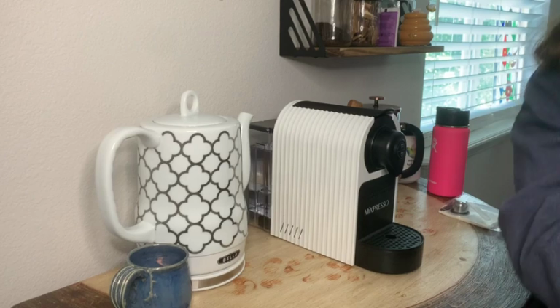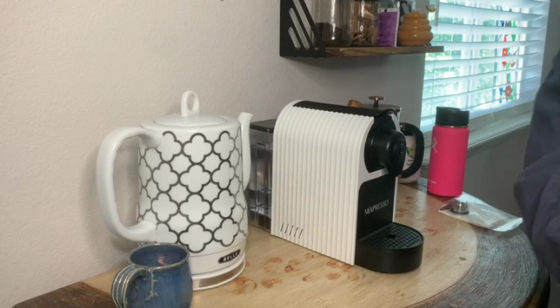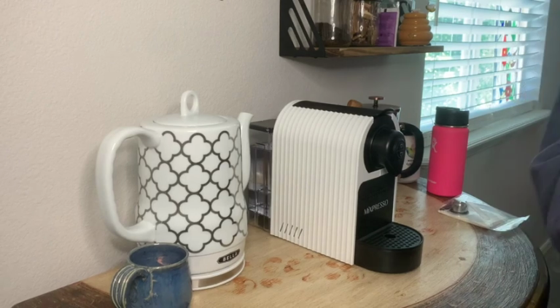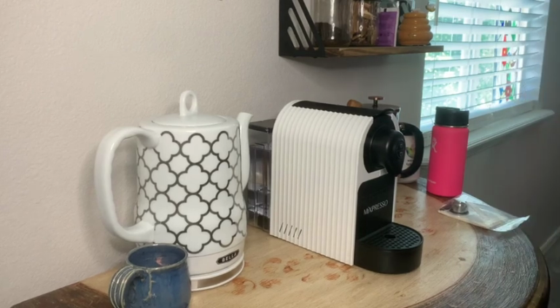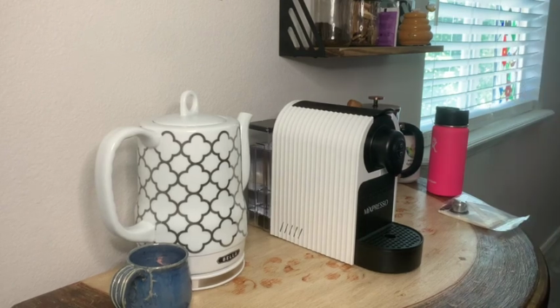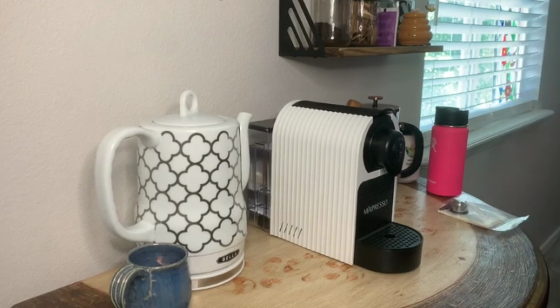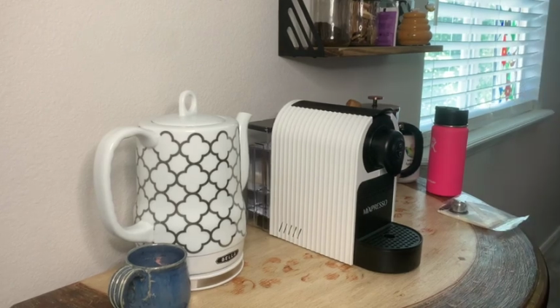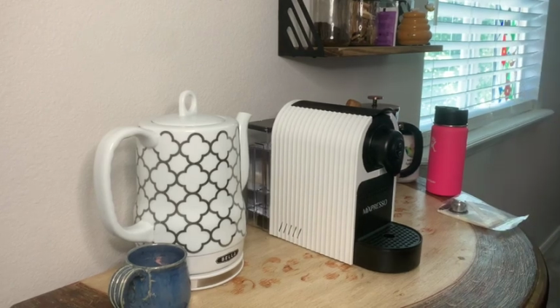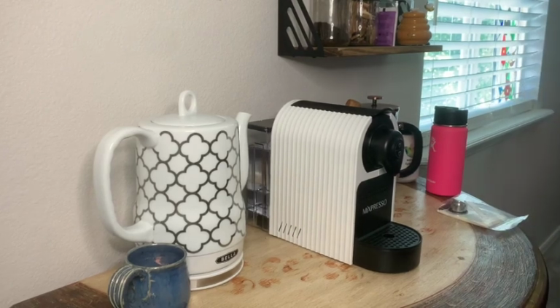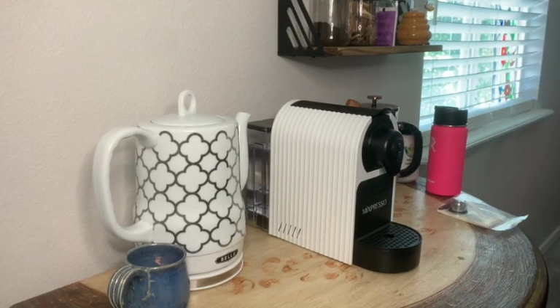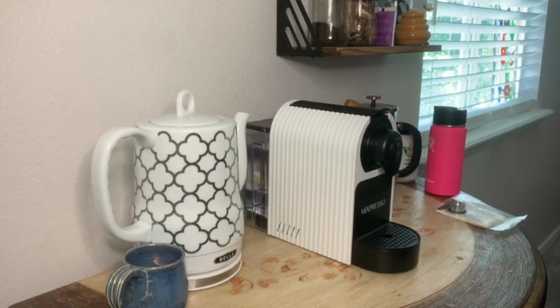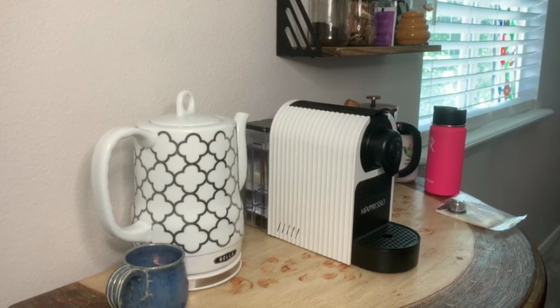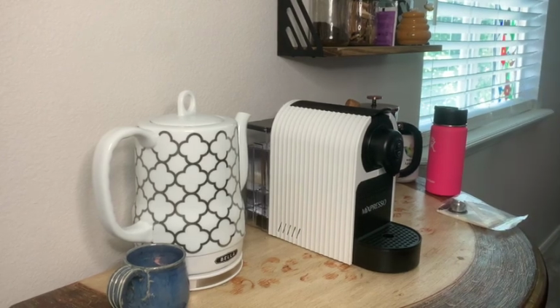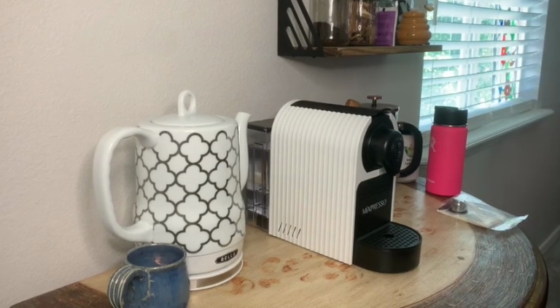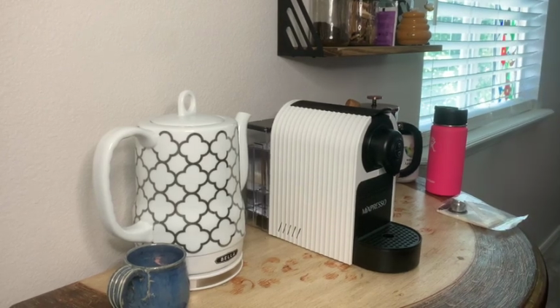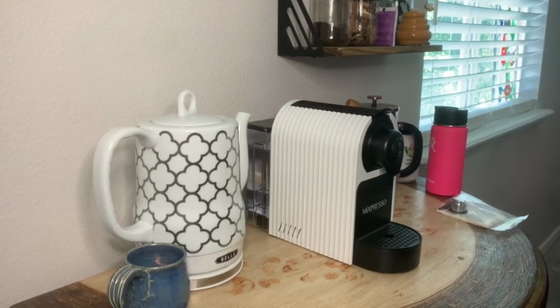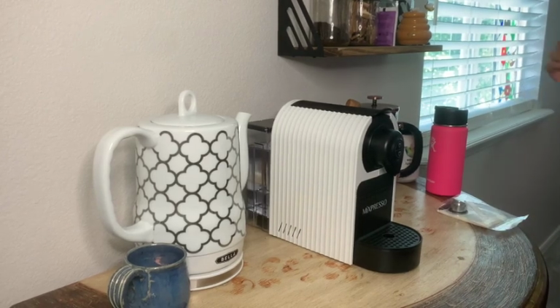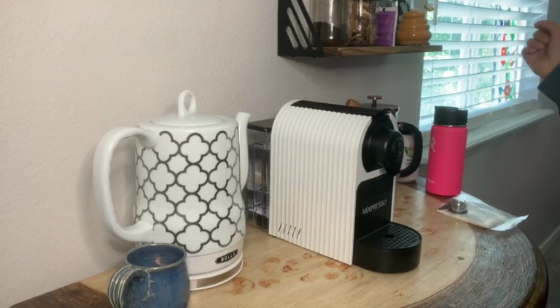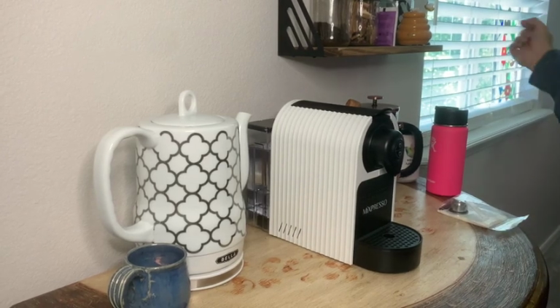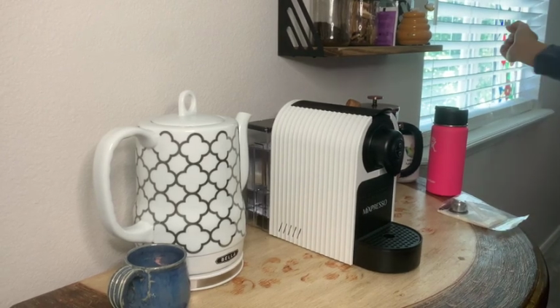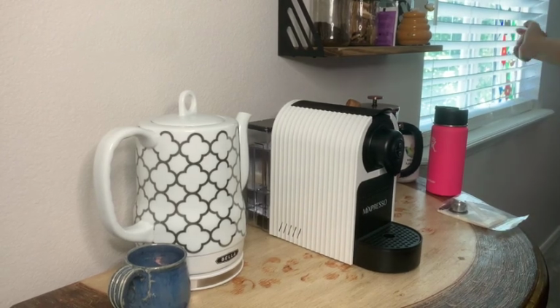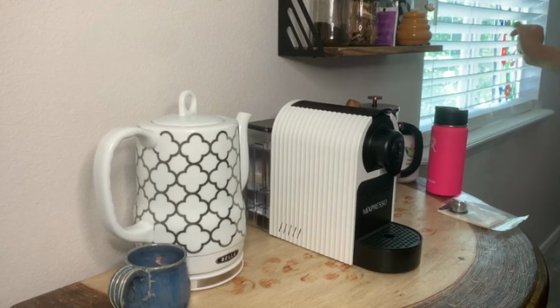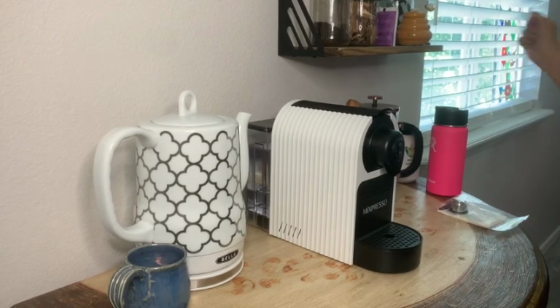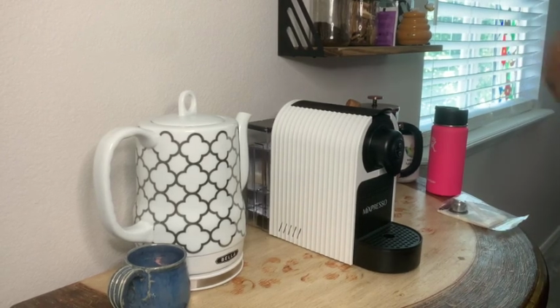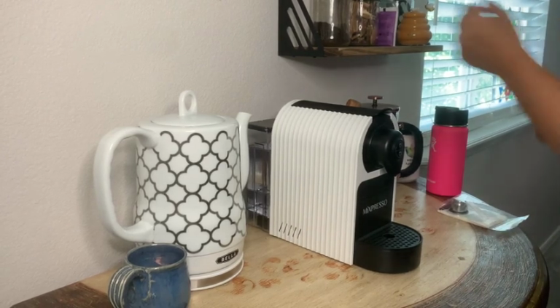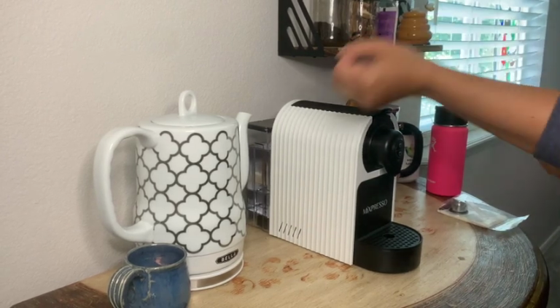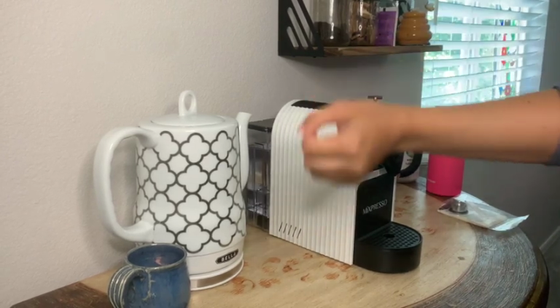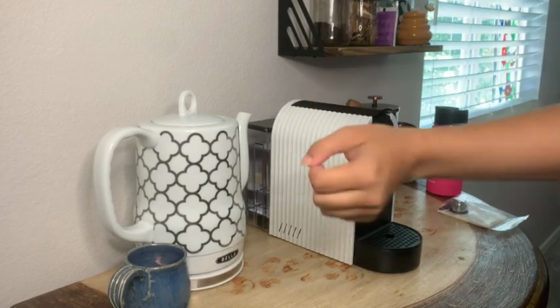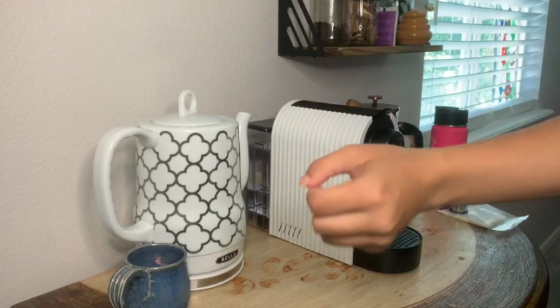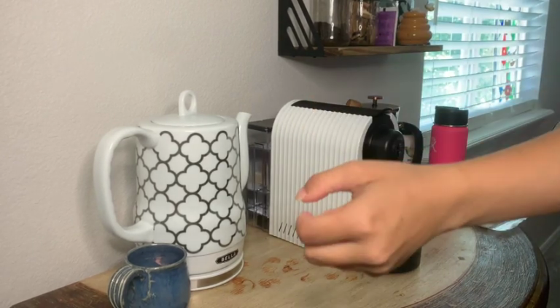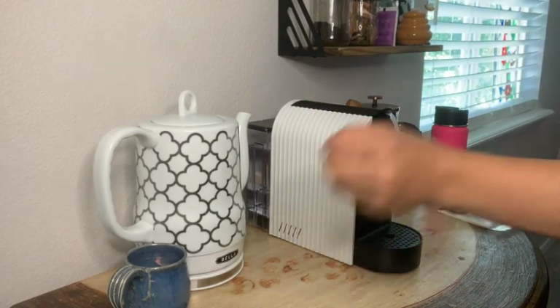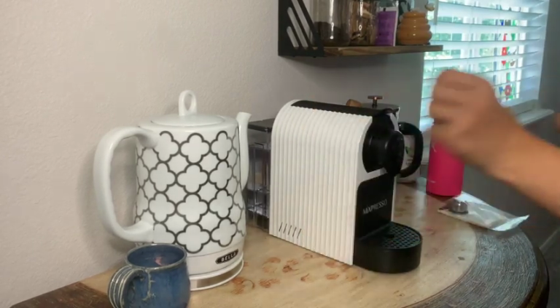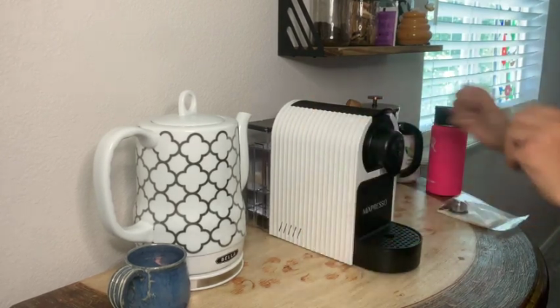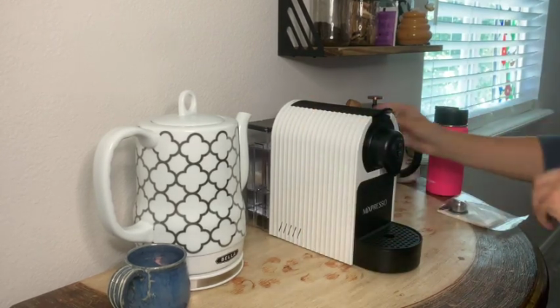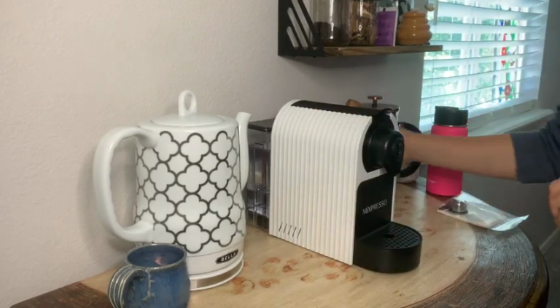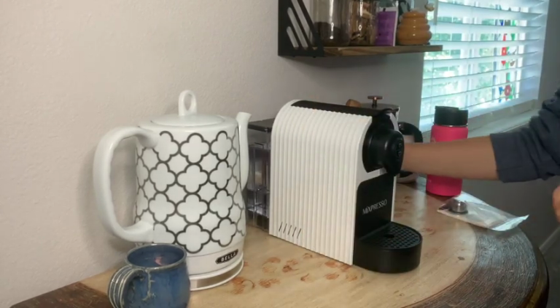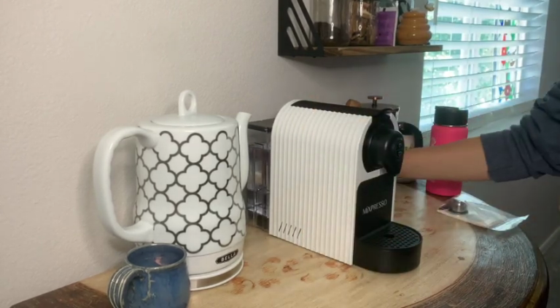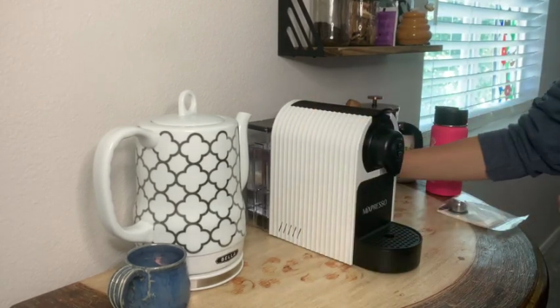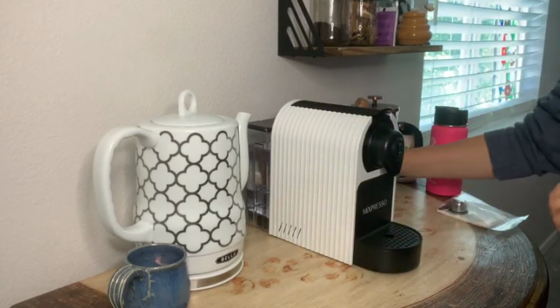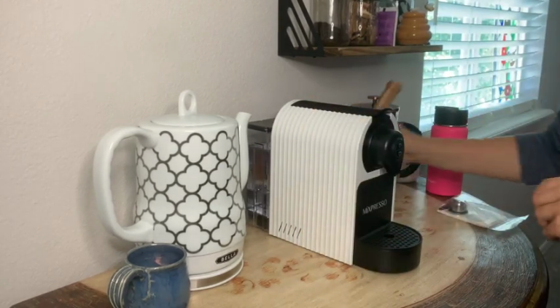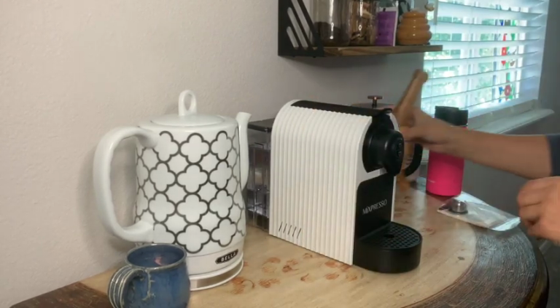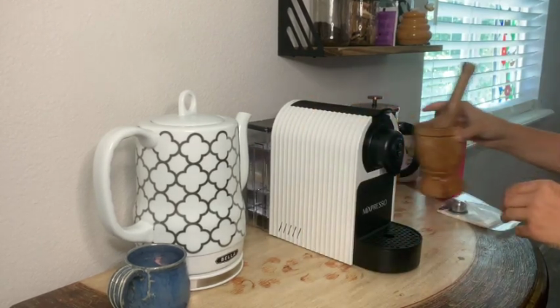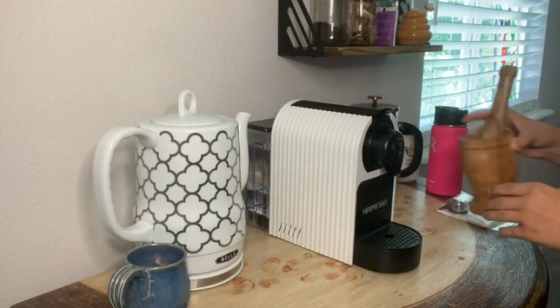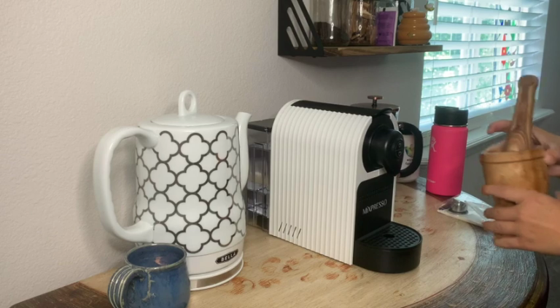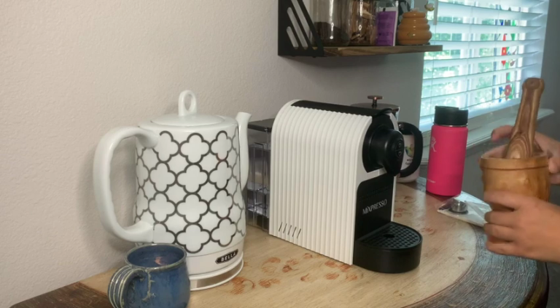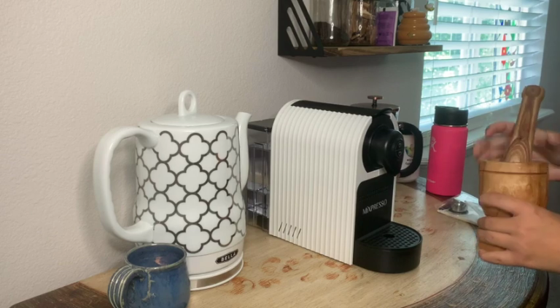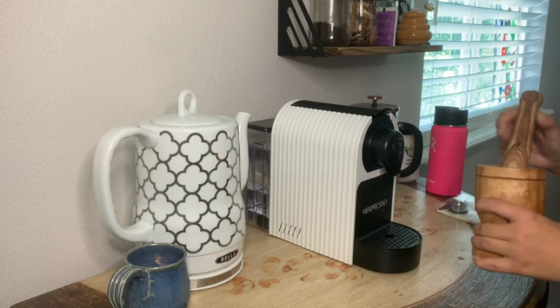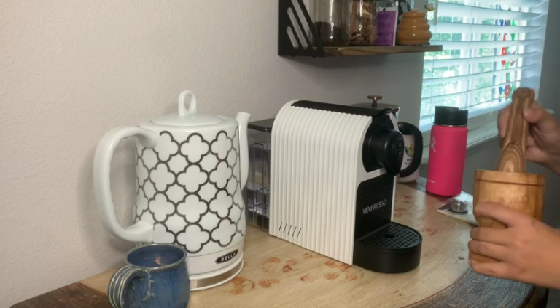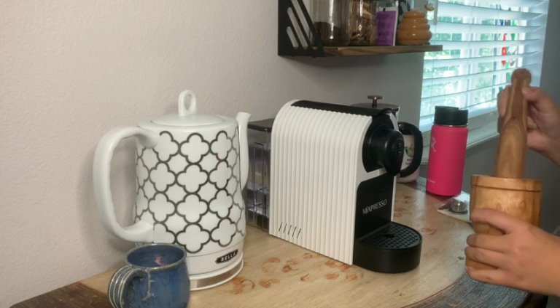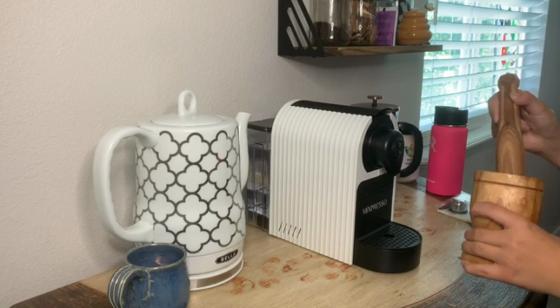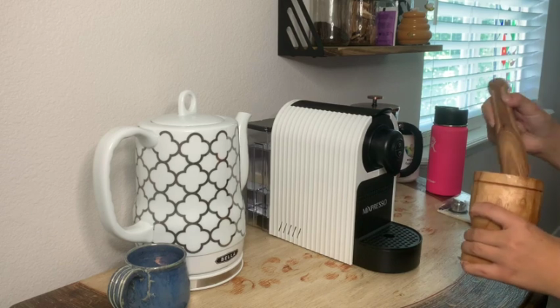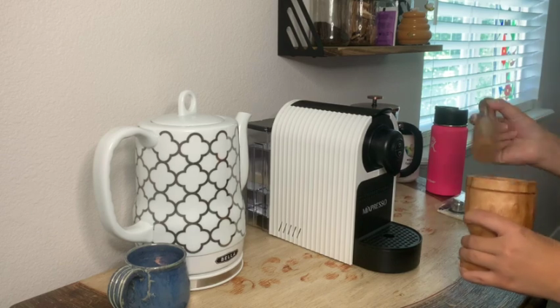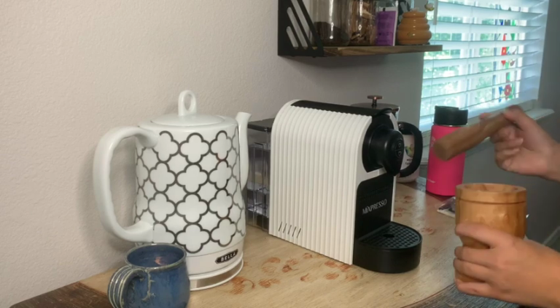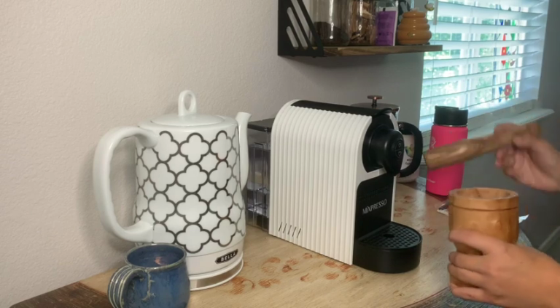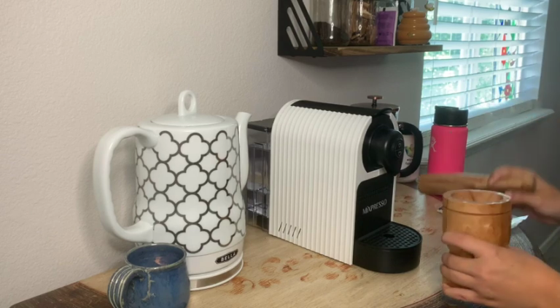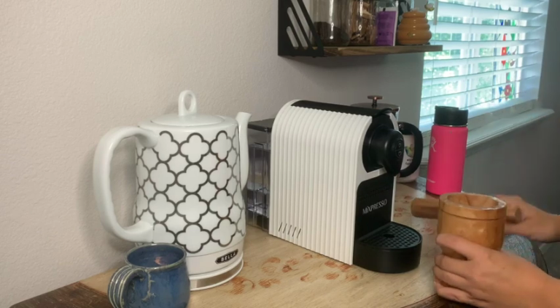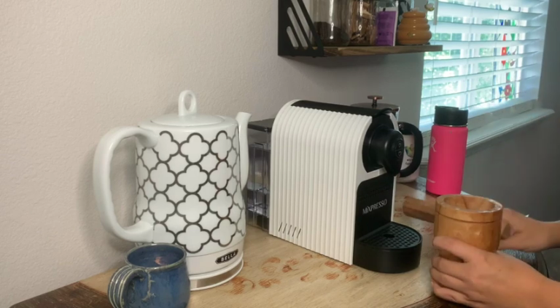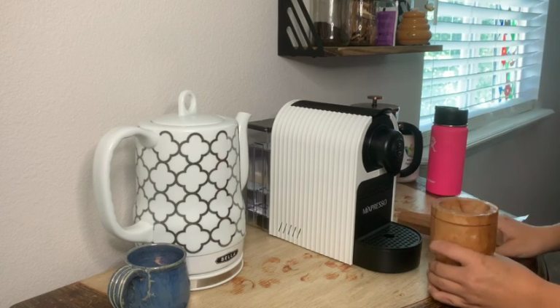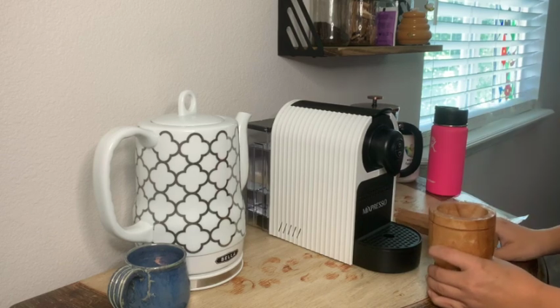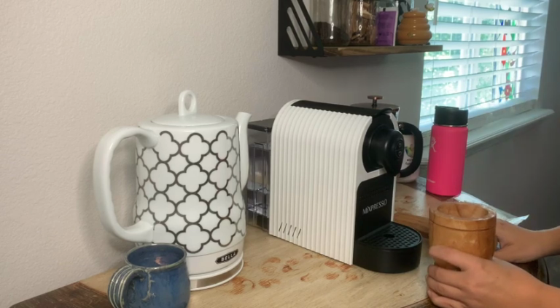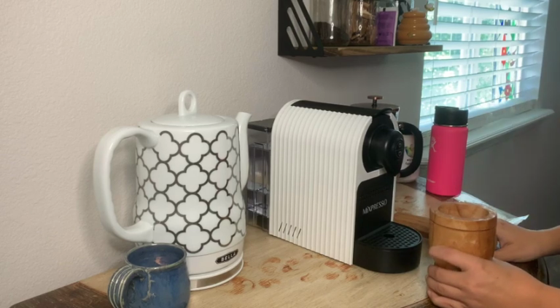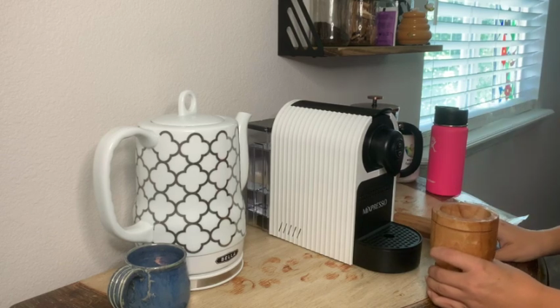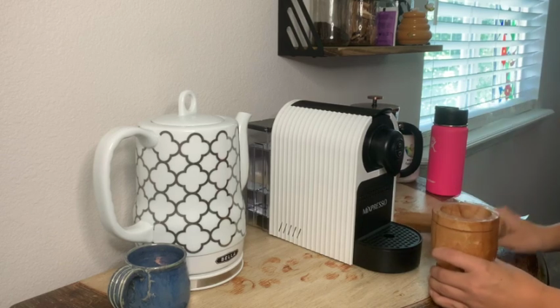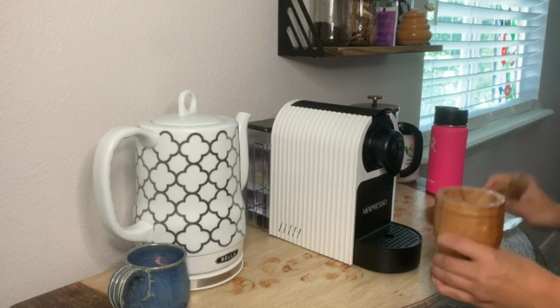Hello and welcome to today's little tutorial video where I show you how I make my Nespresso herbal coffee.